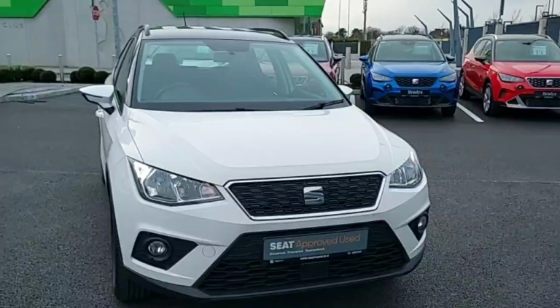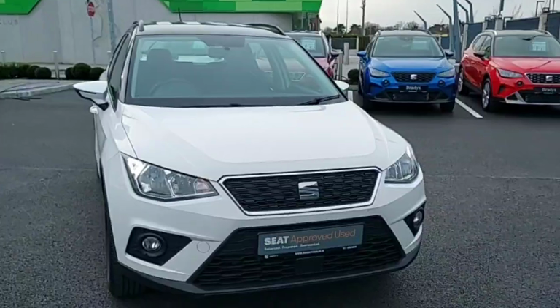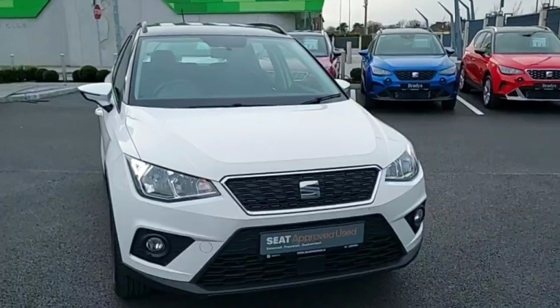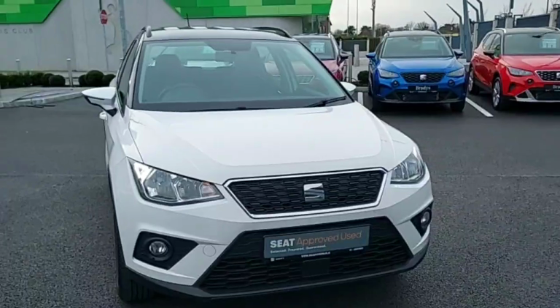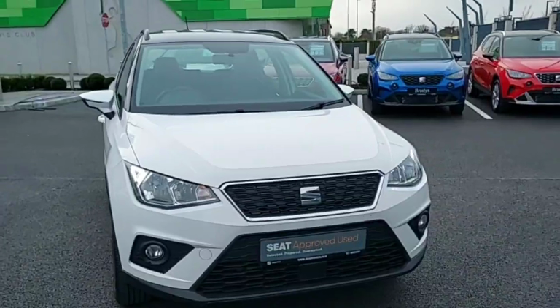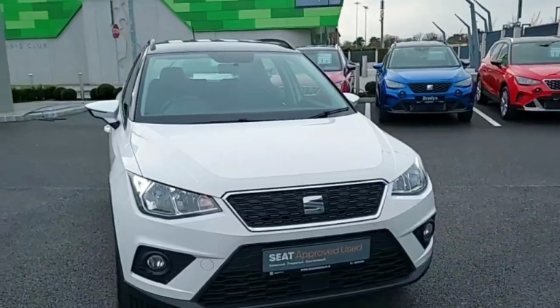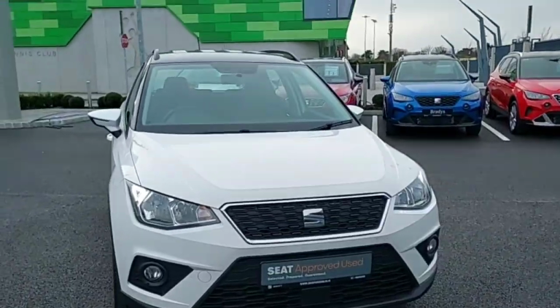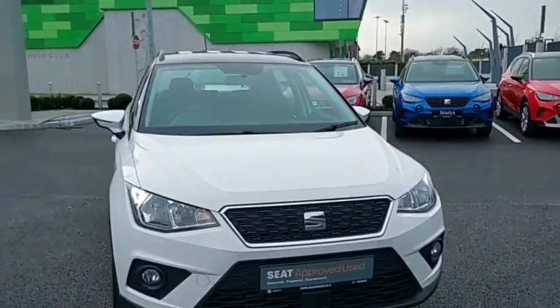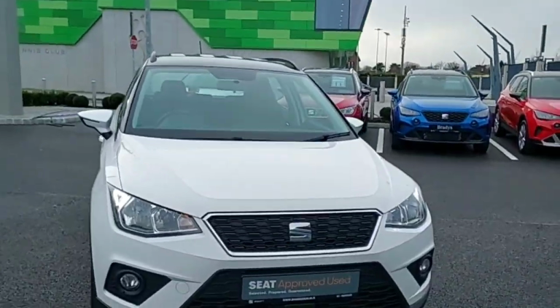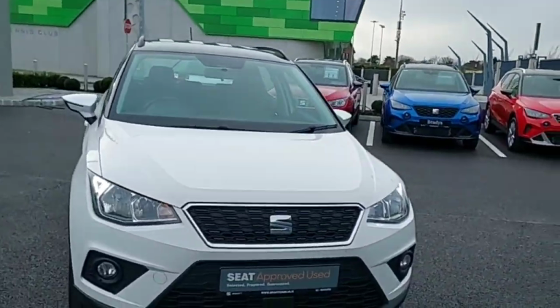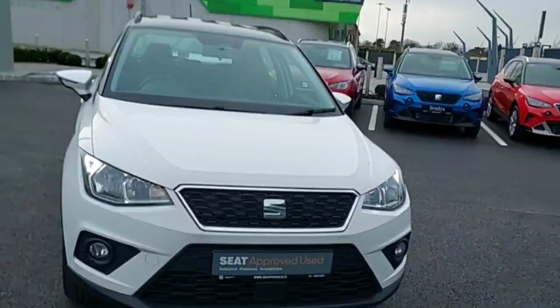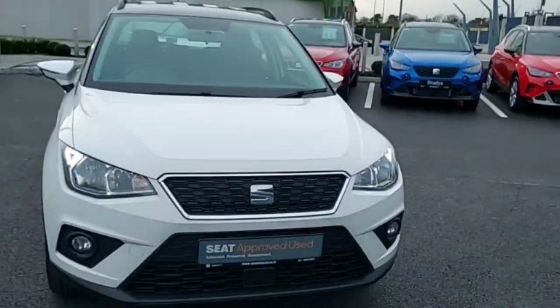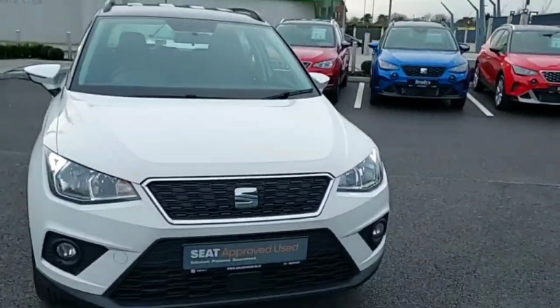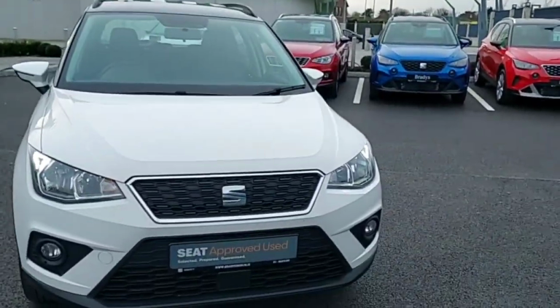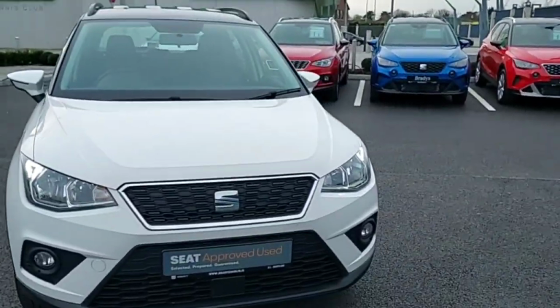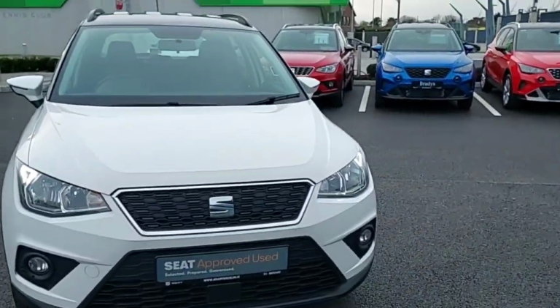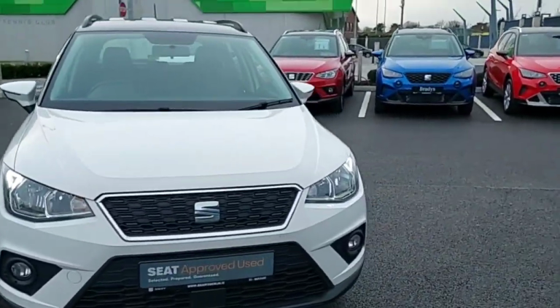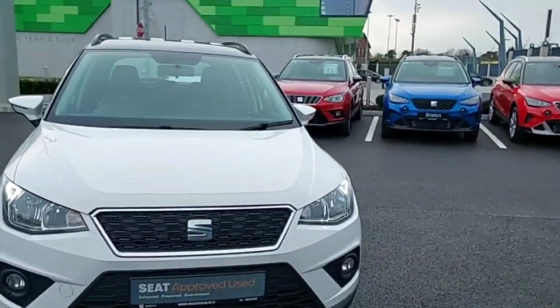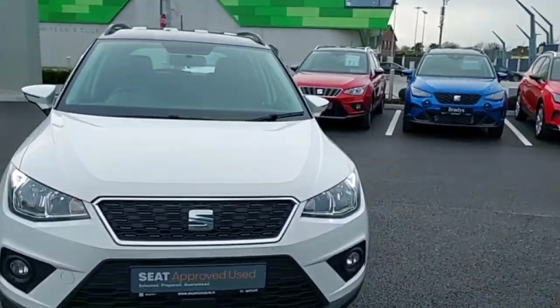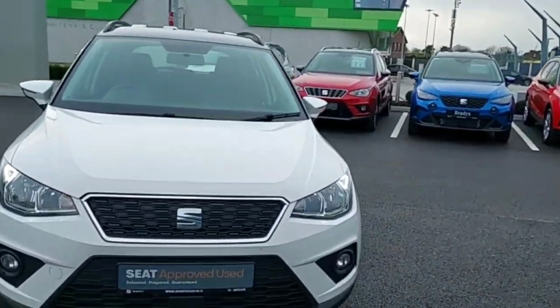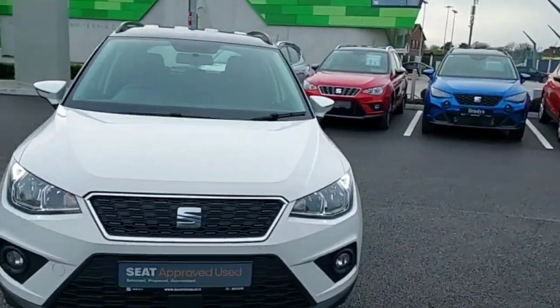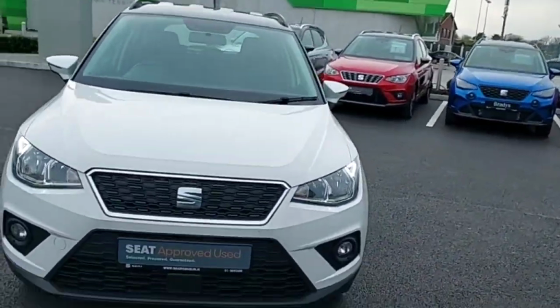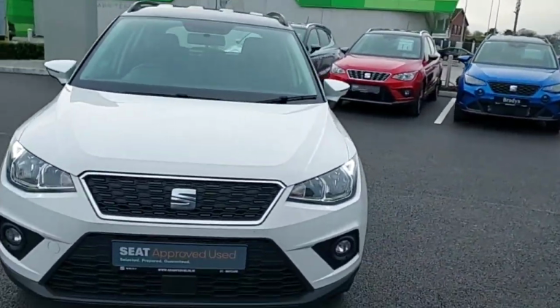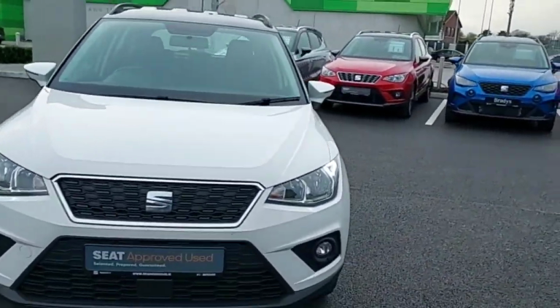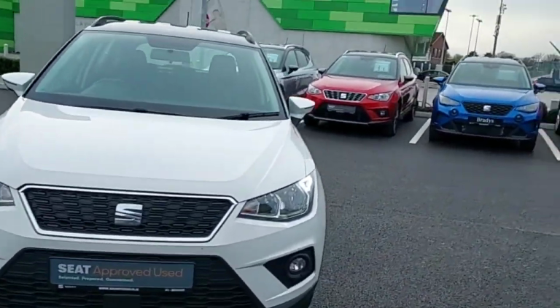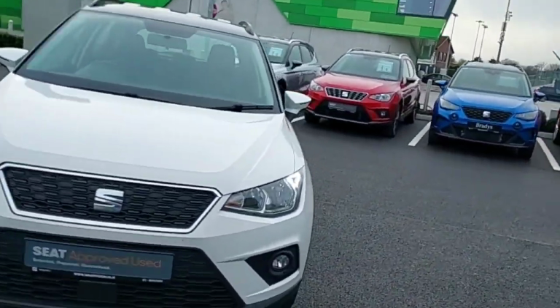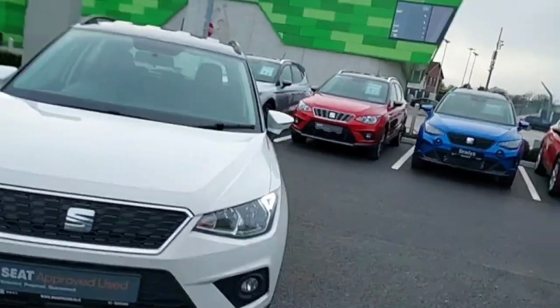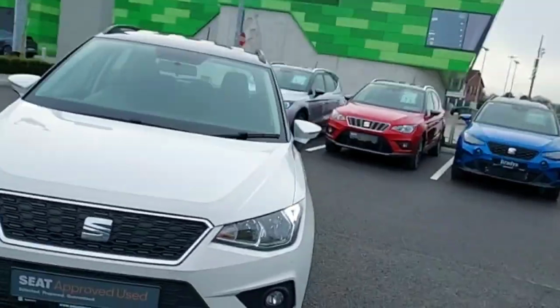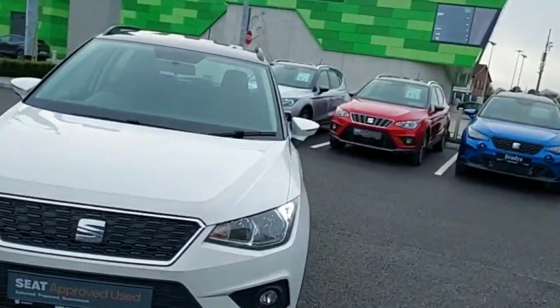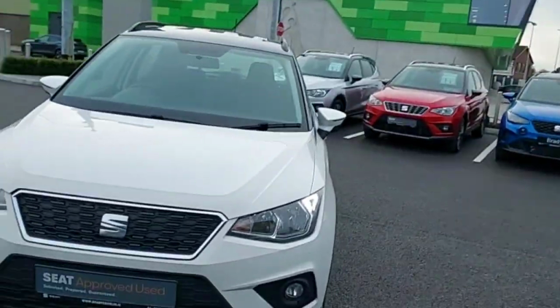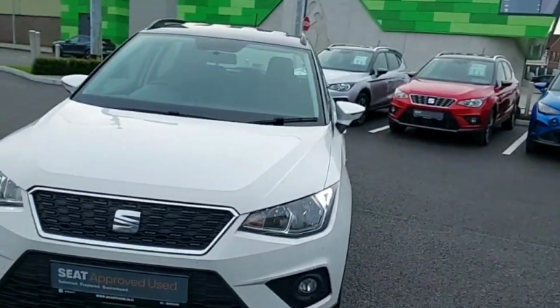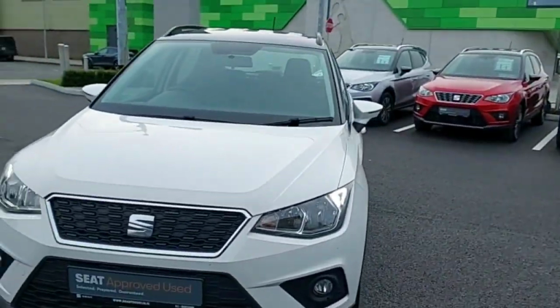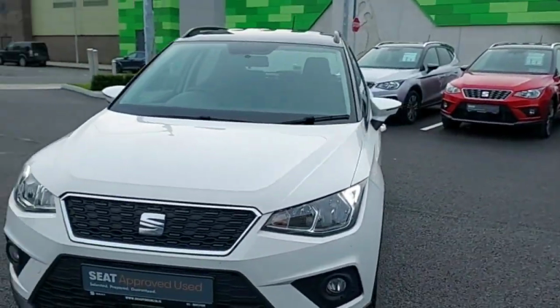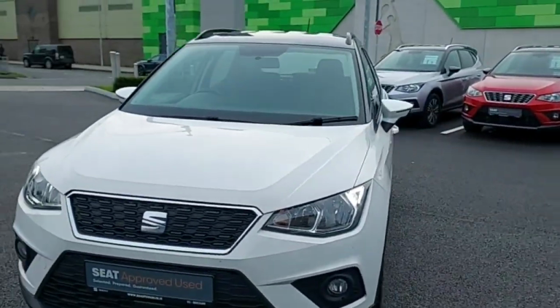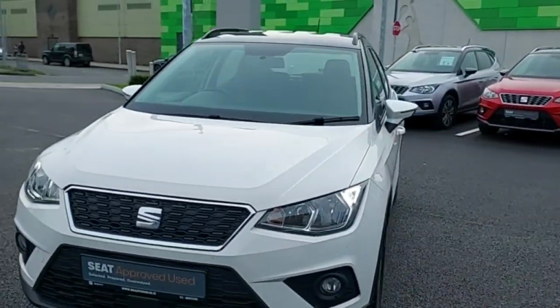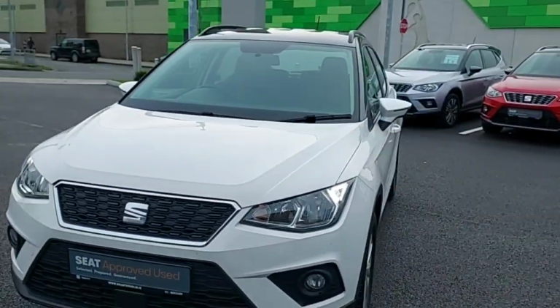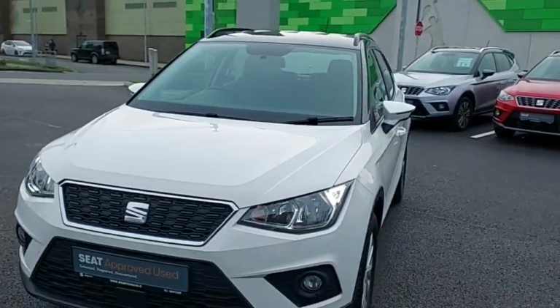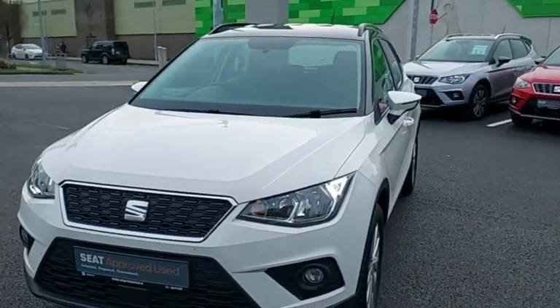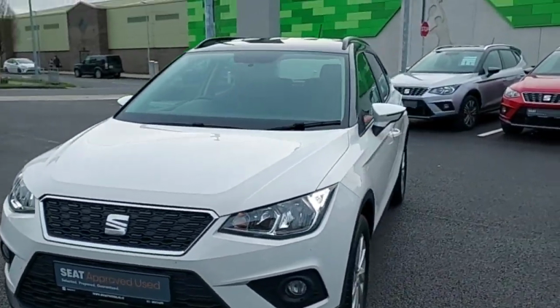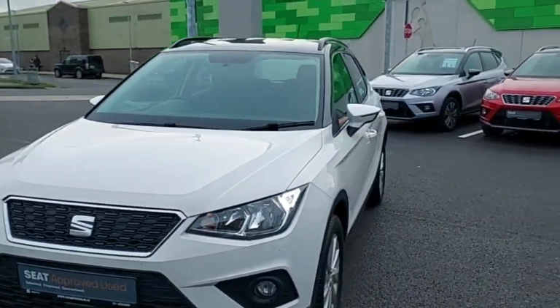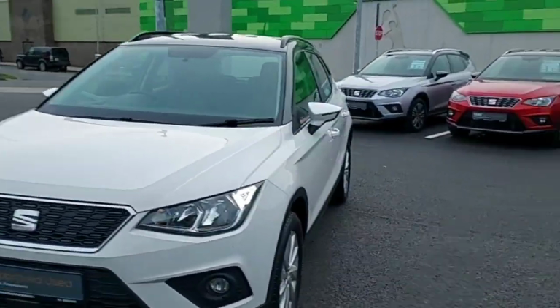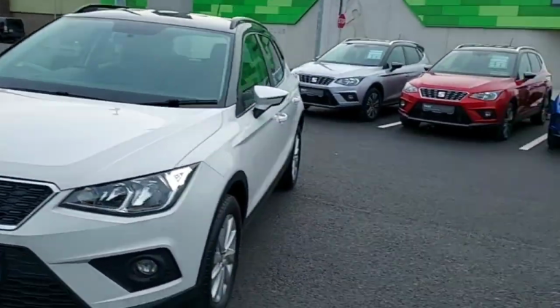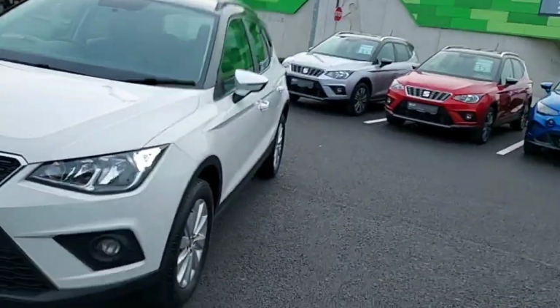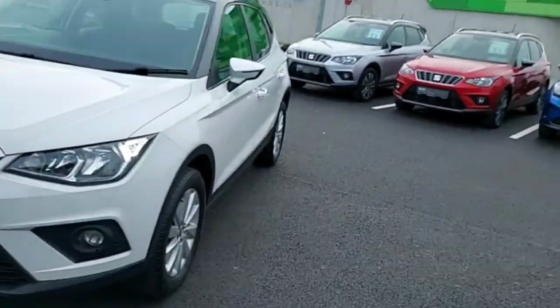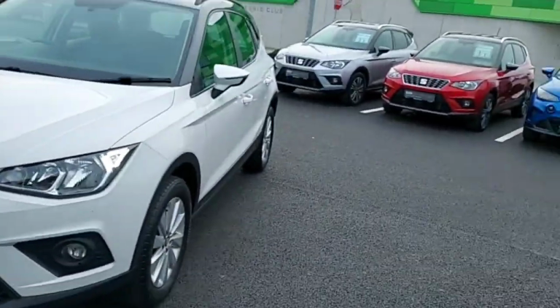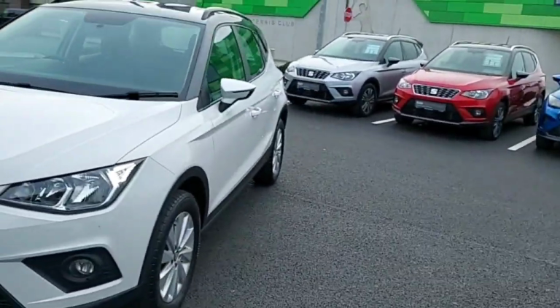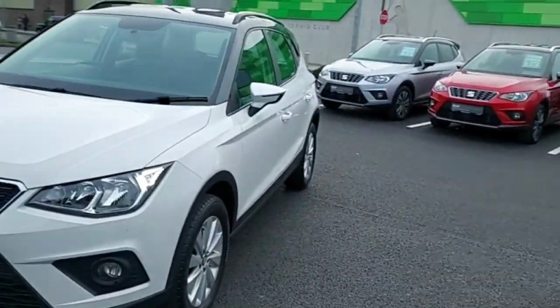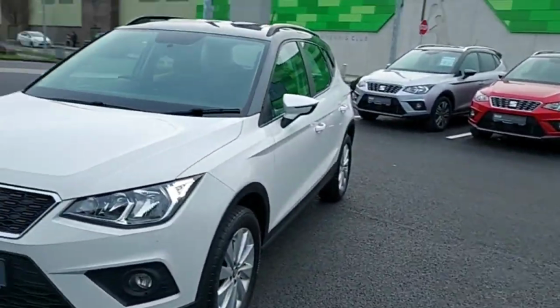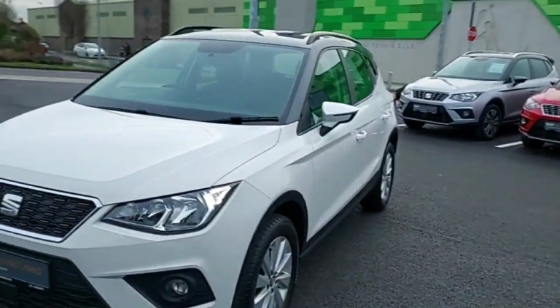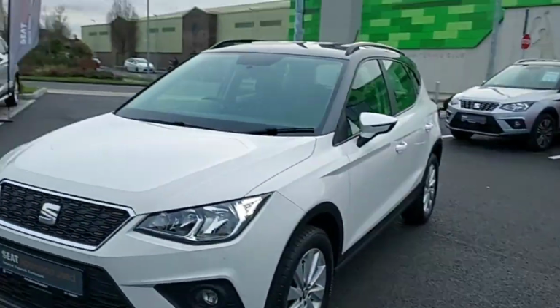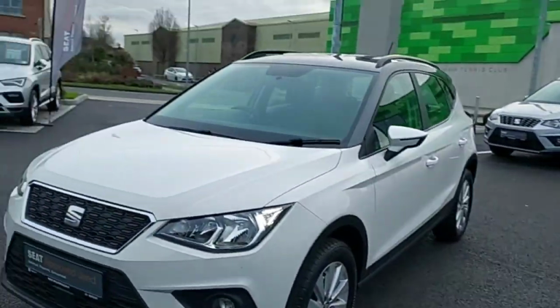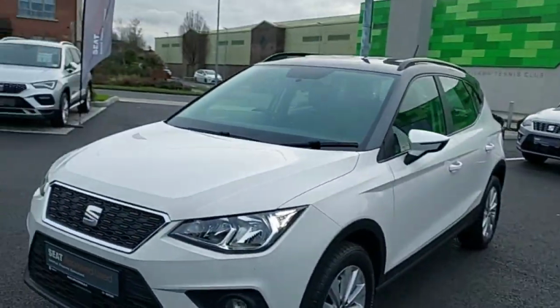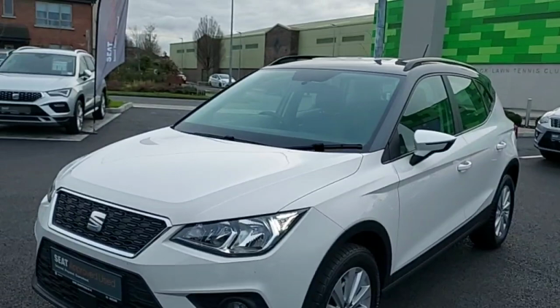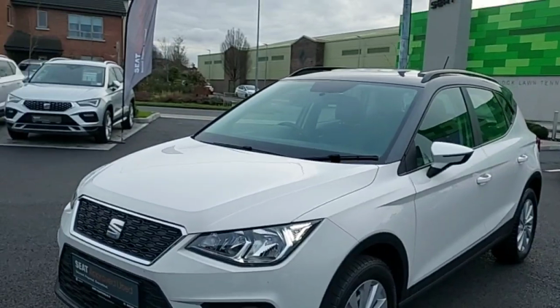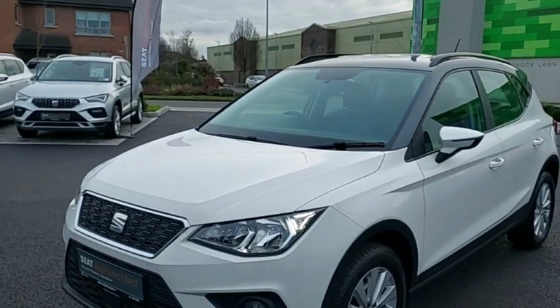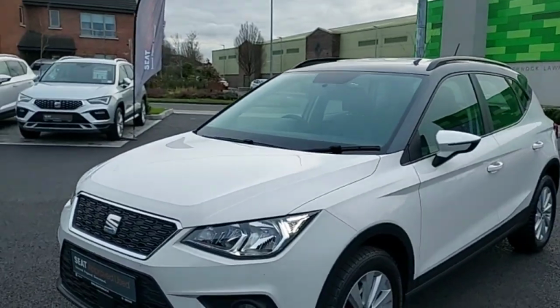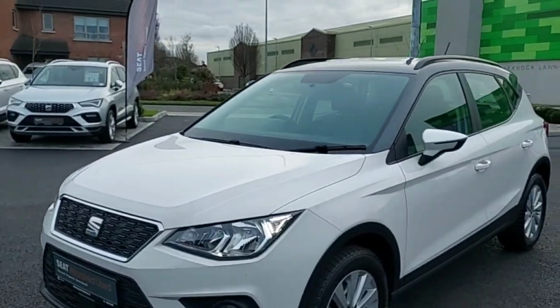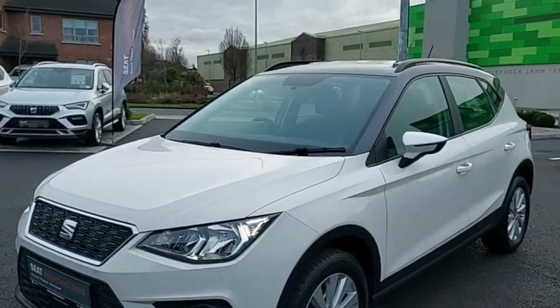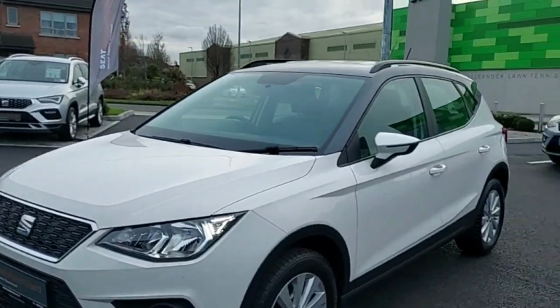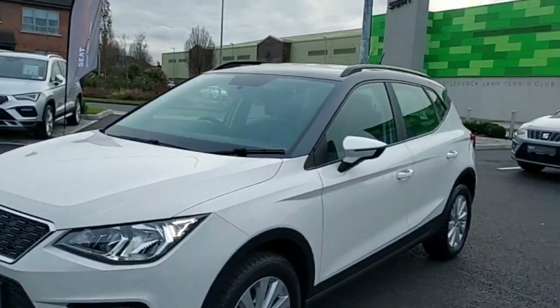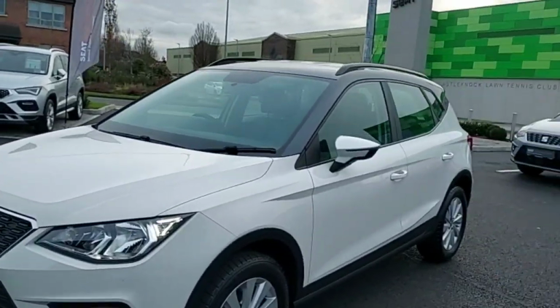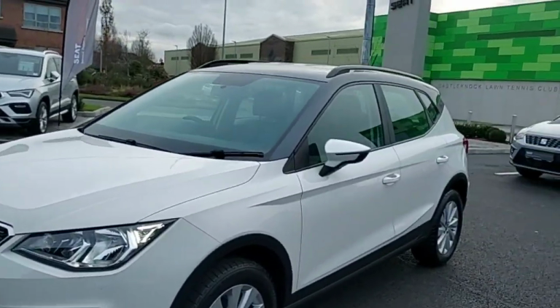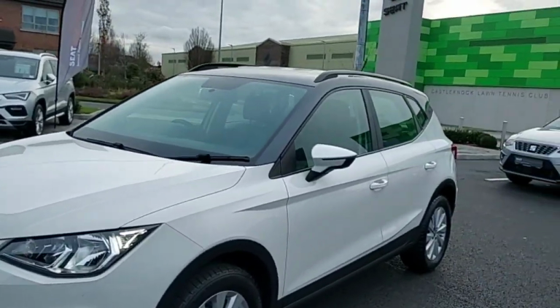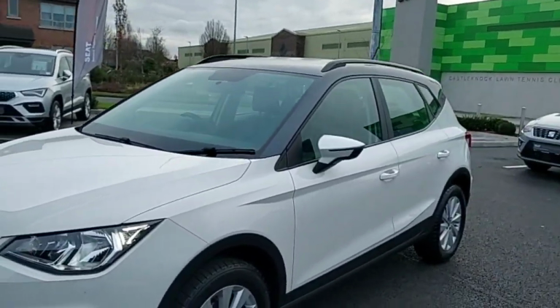Hey guys, Dennis here from Brady's Castle Knock, and today we're looking at this 2019 white SEAT Arona.